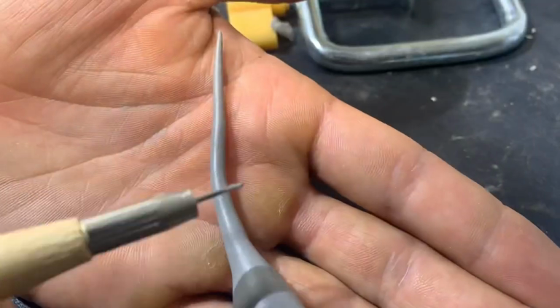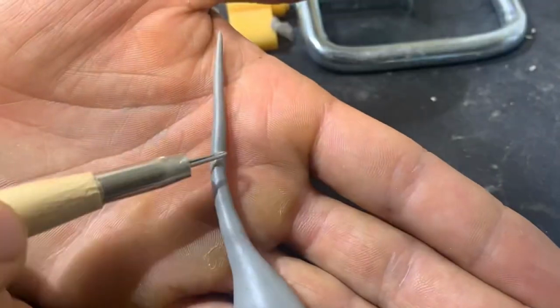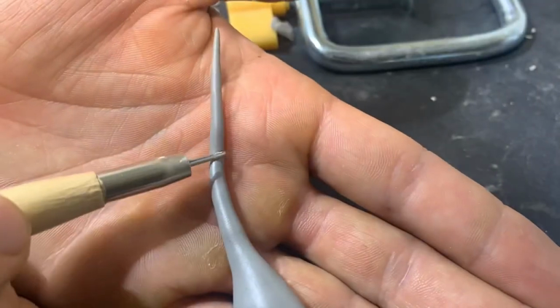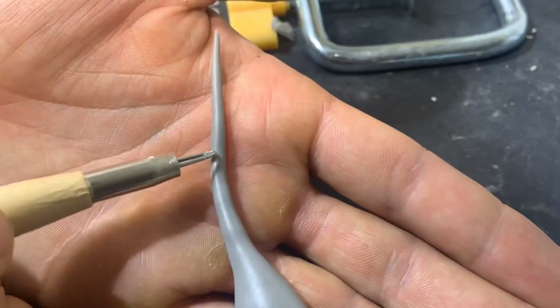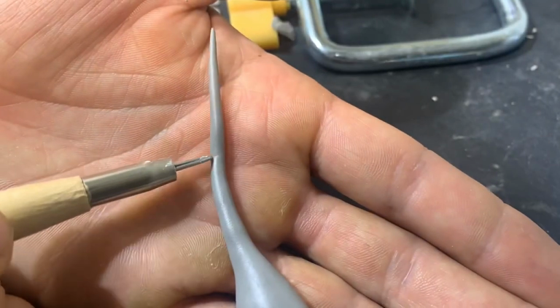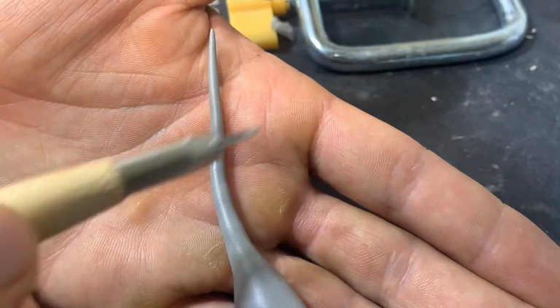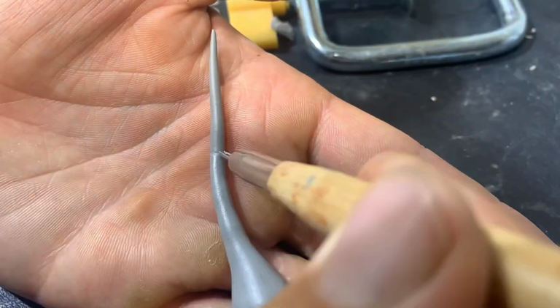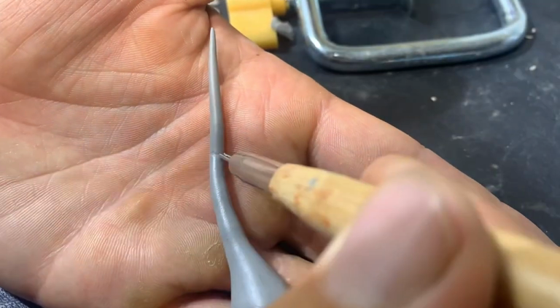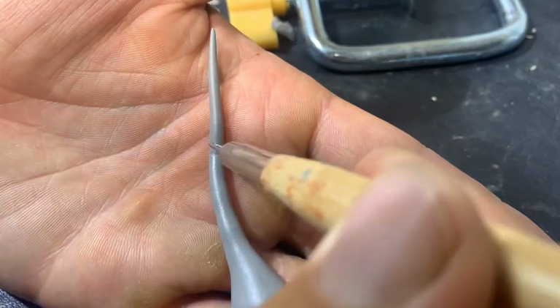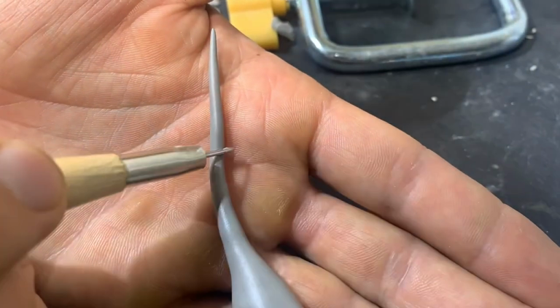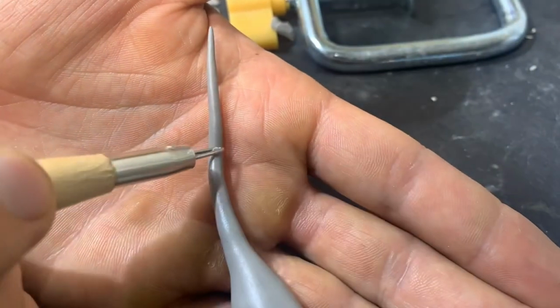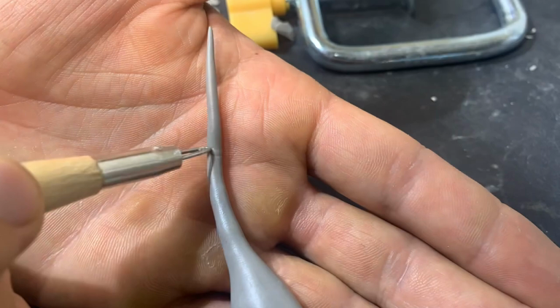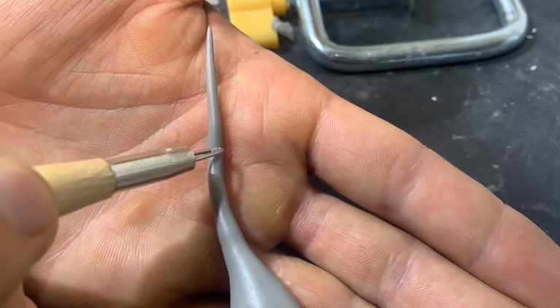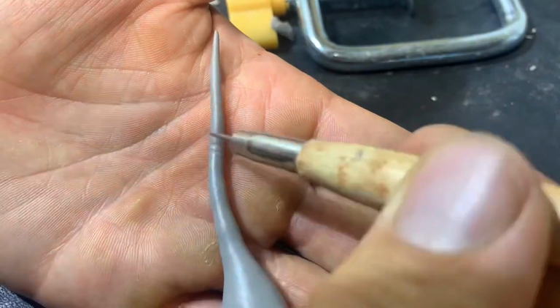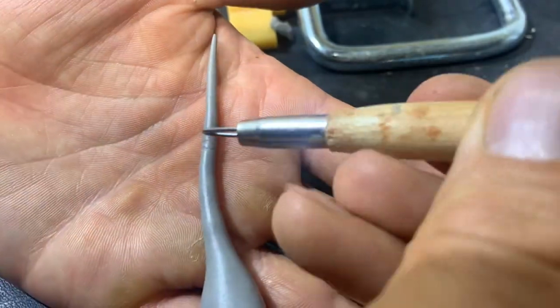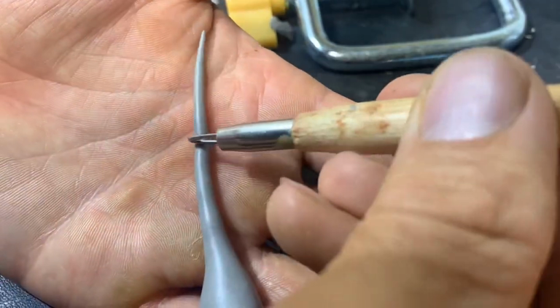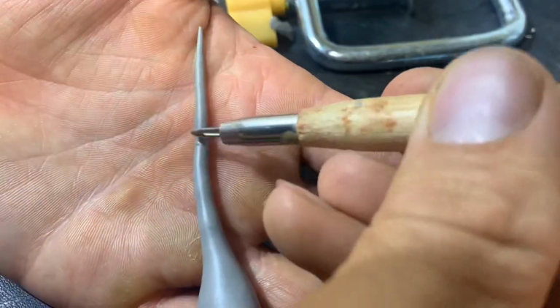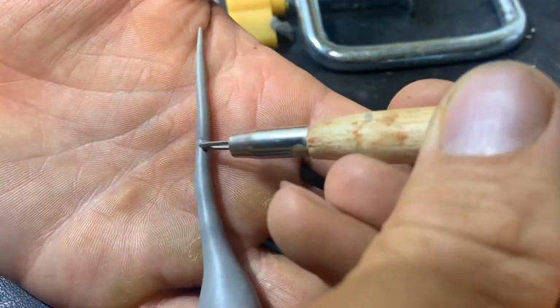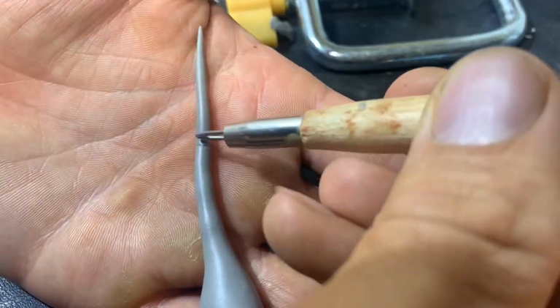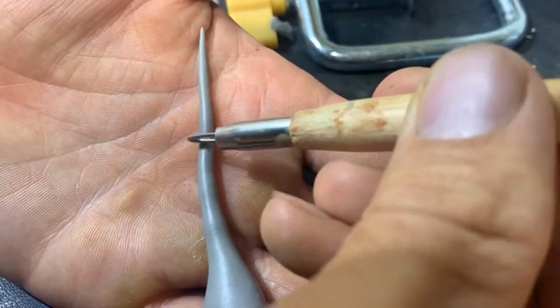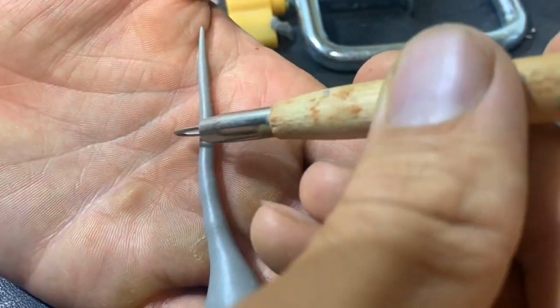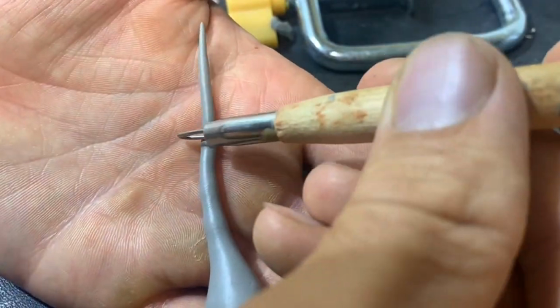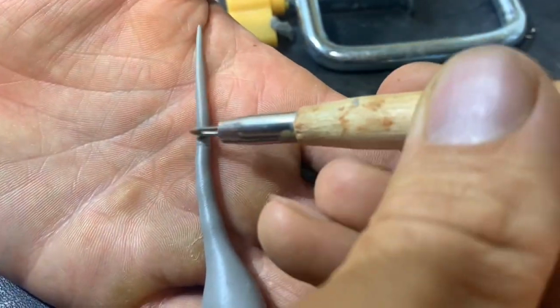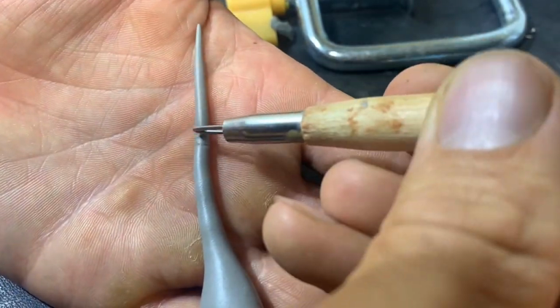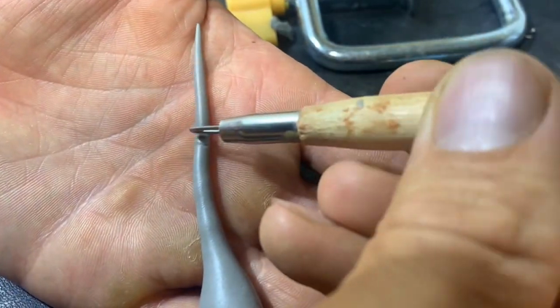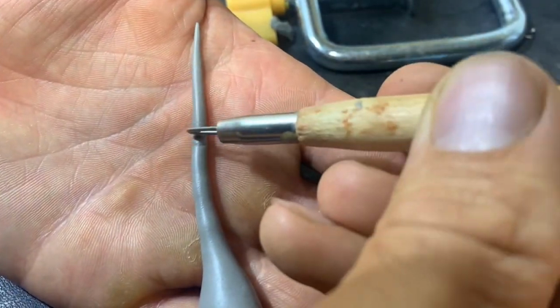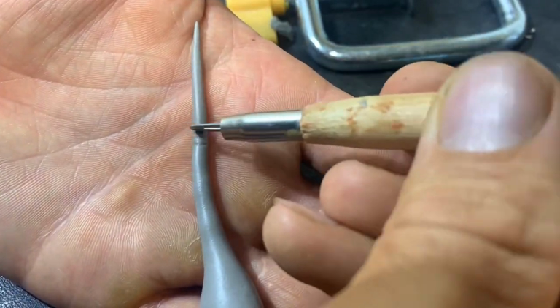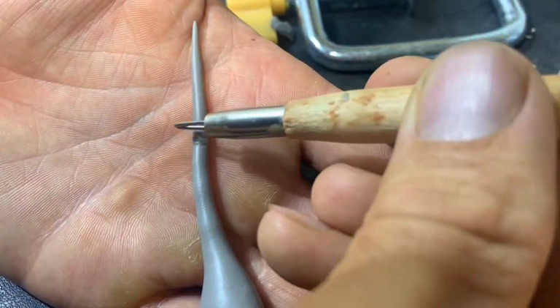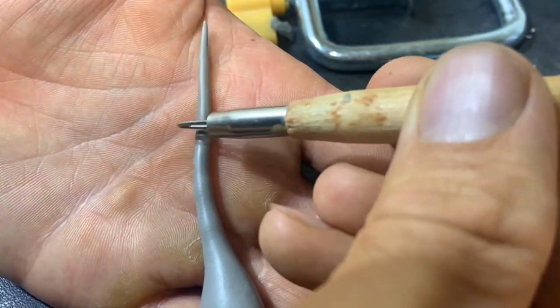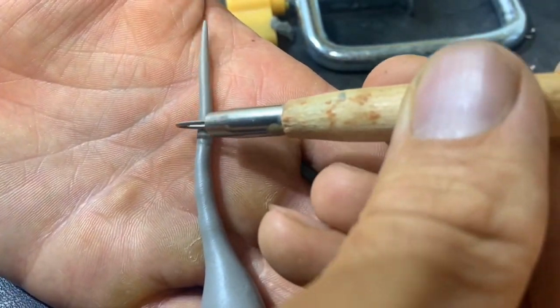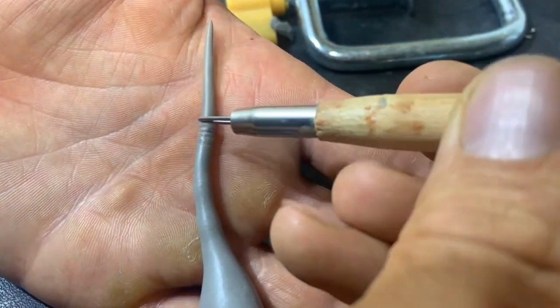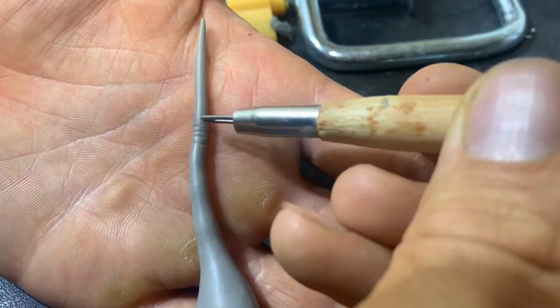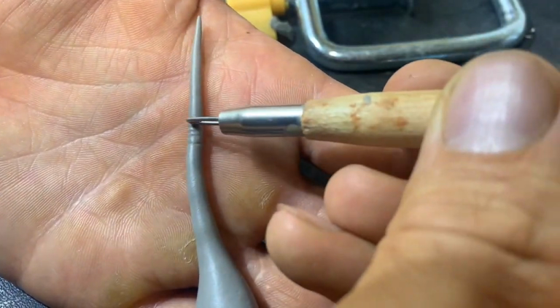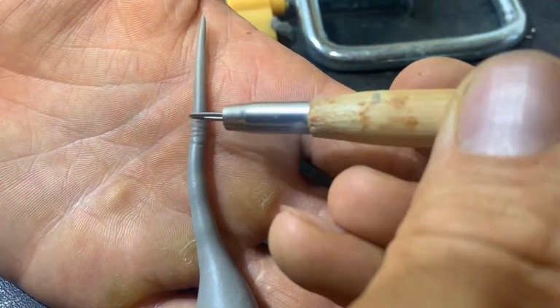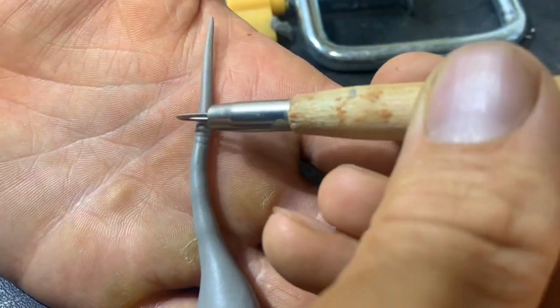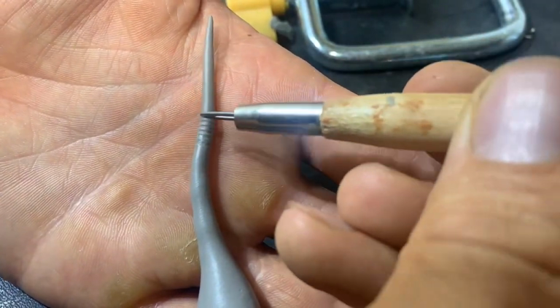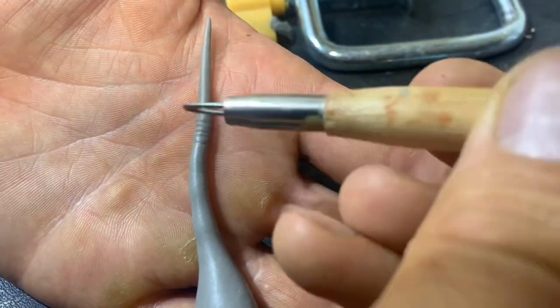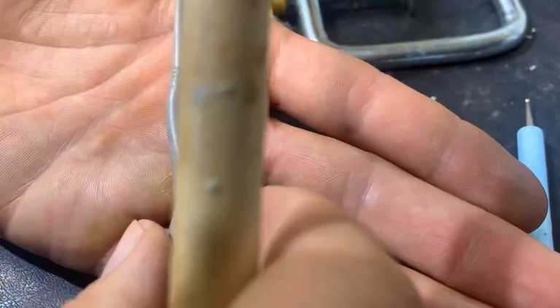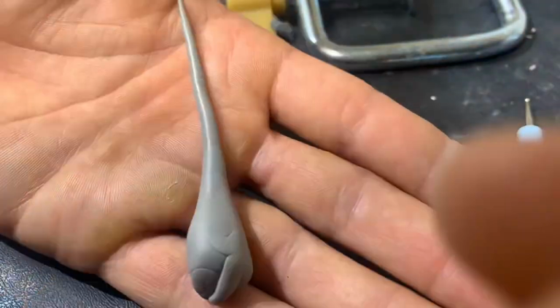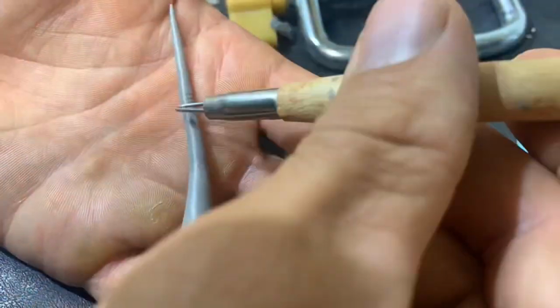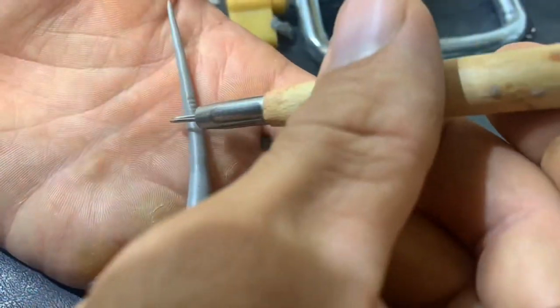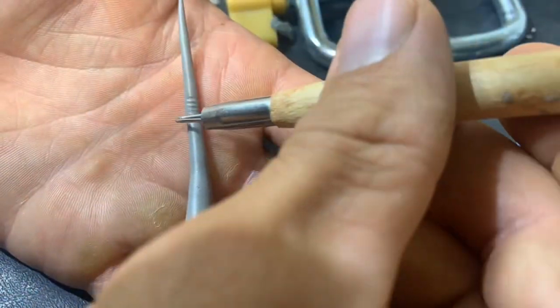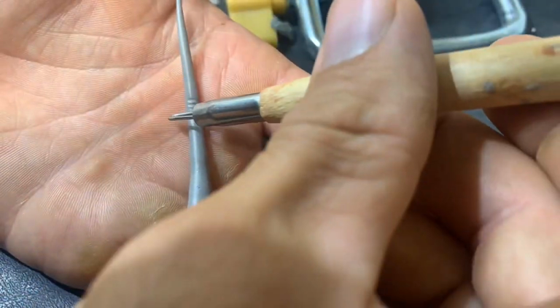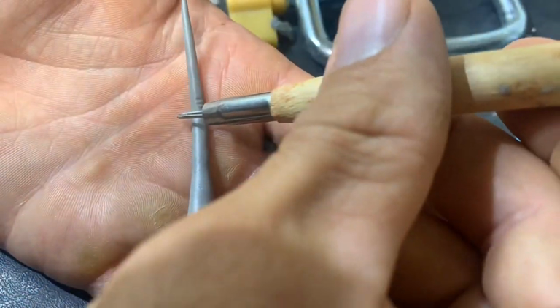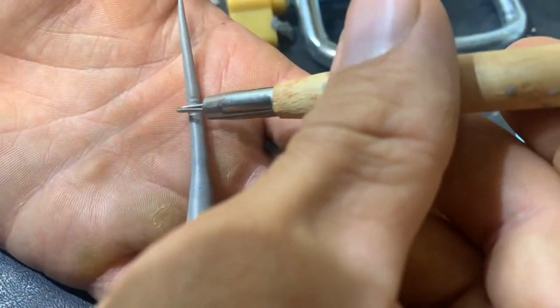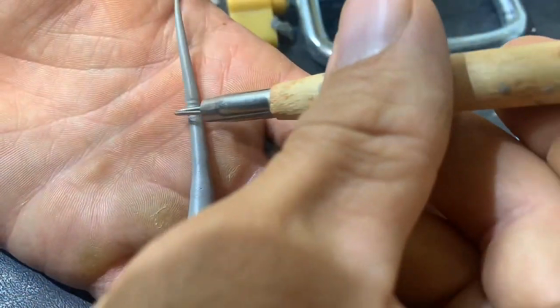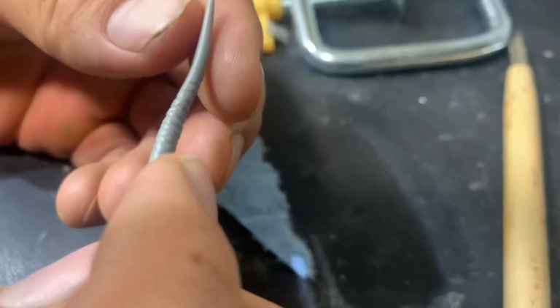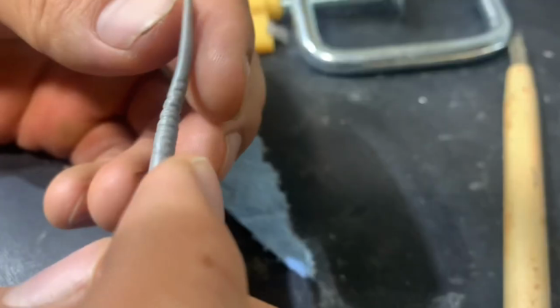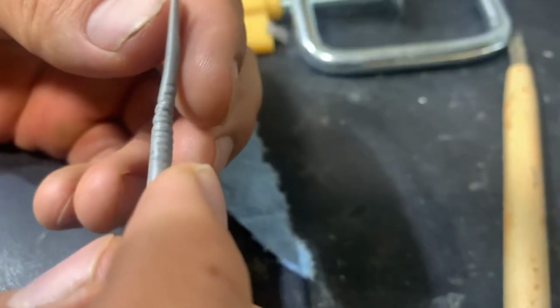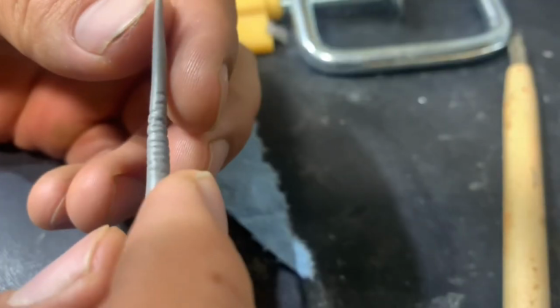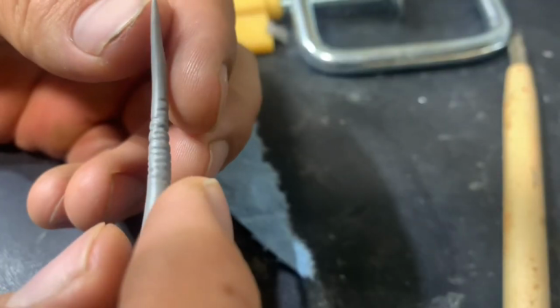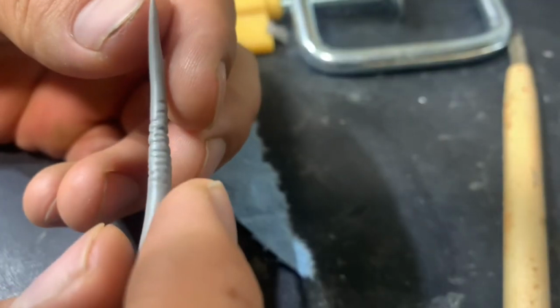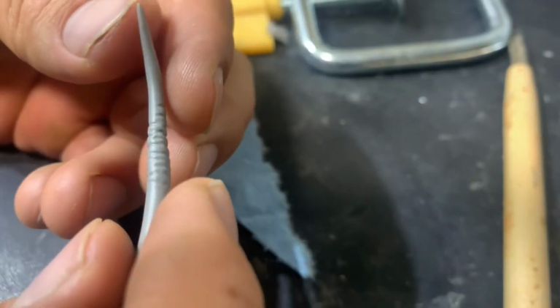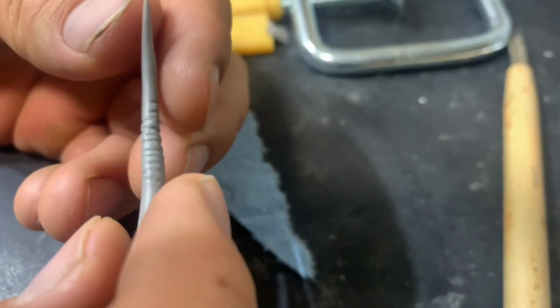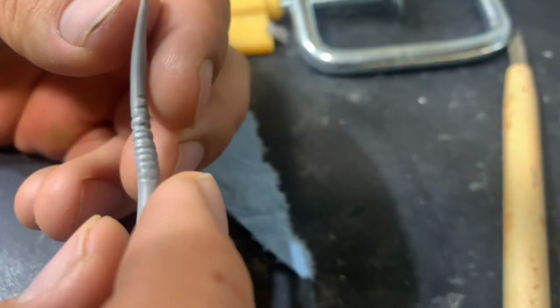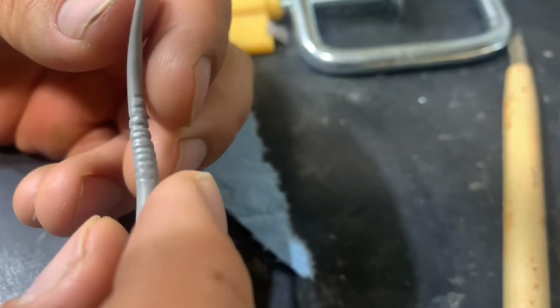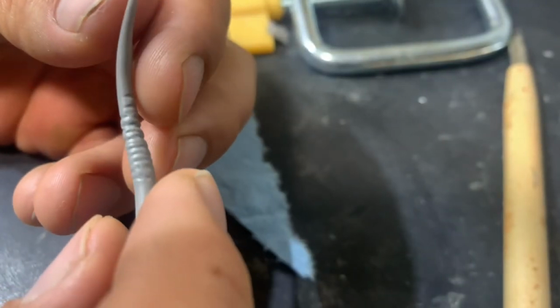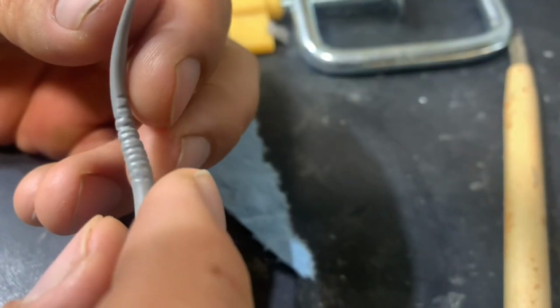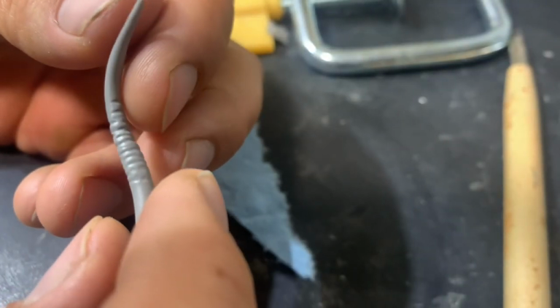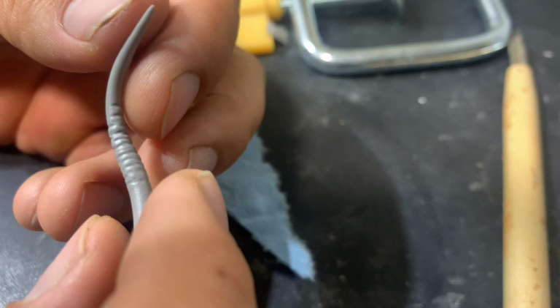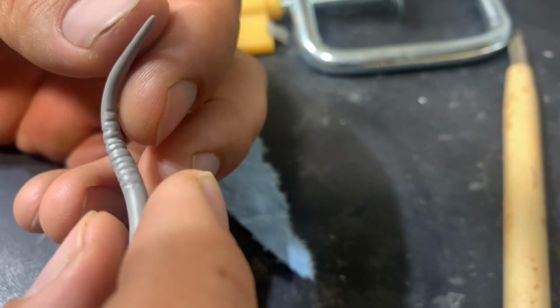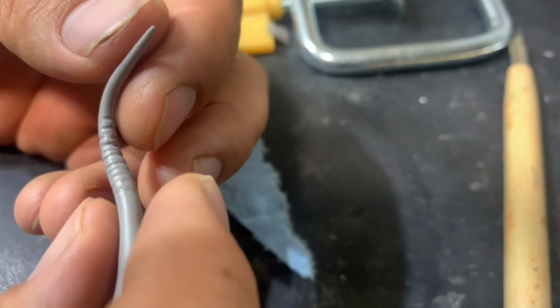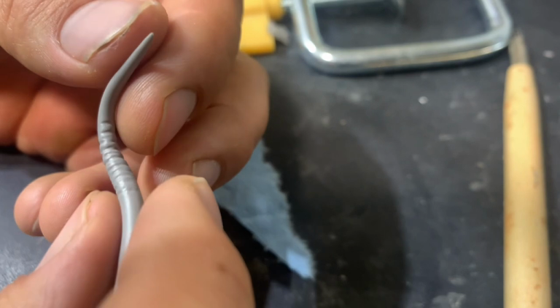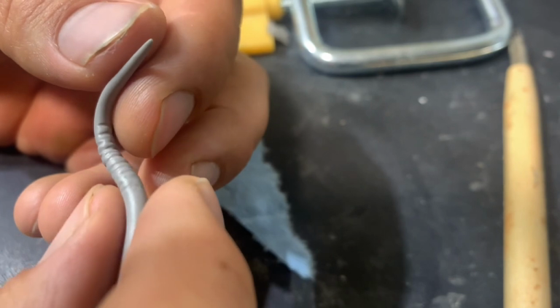I always find when I'm making thin pieces like this that it's just easier to bake them hard before I put them on the sculpture.